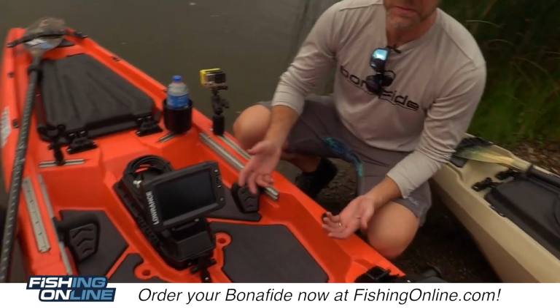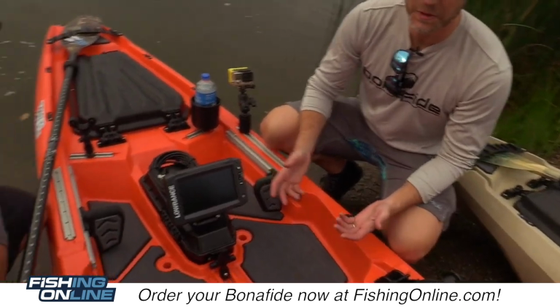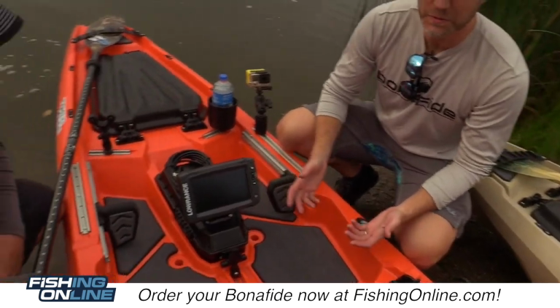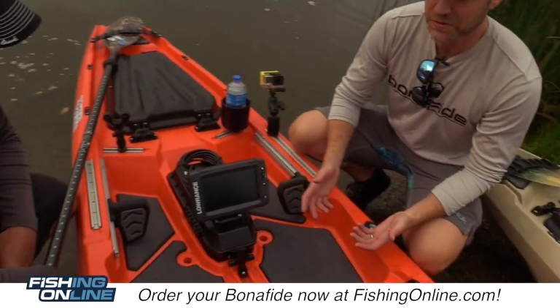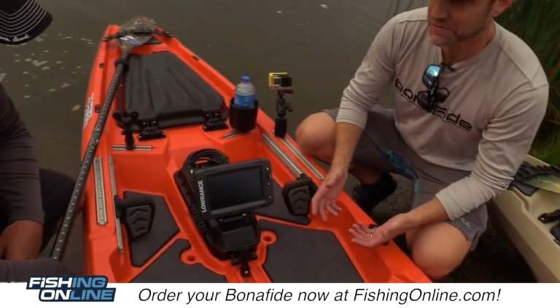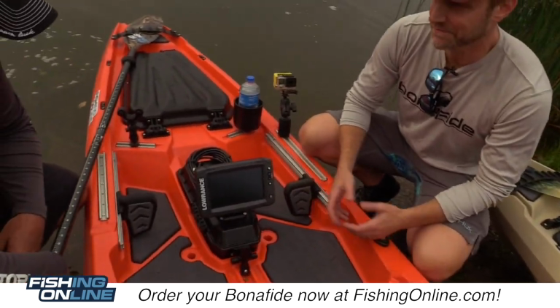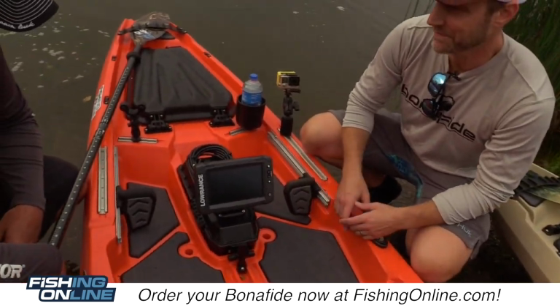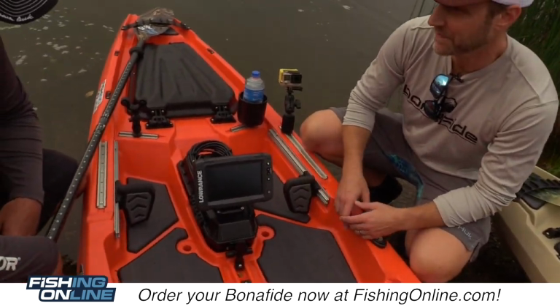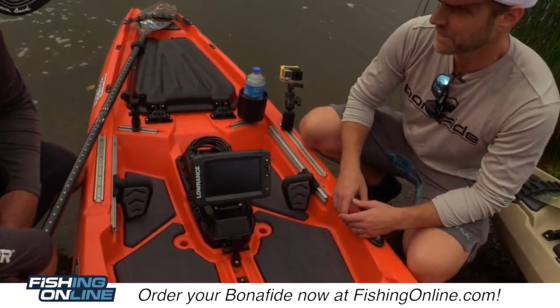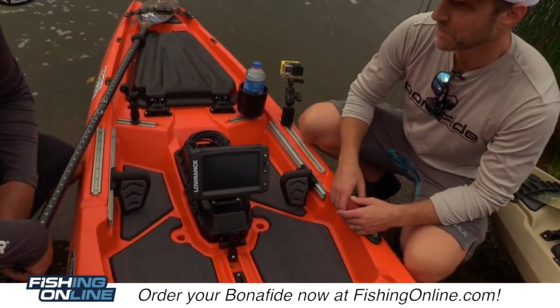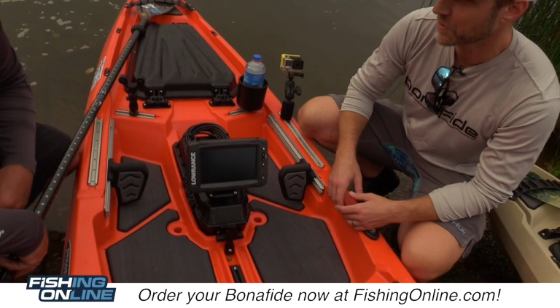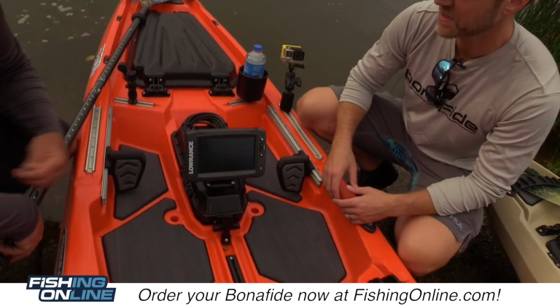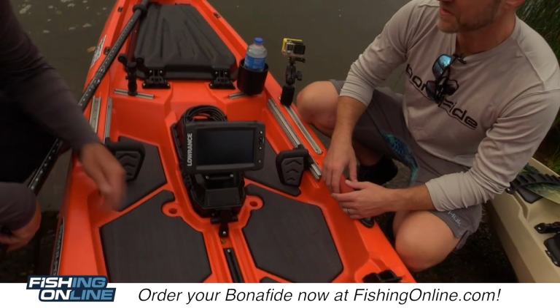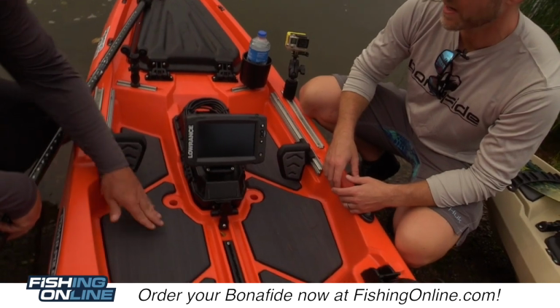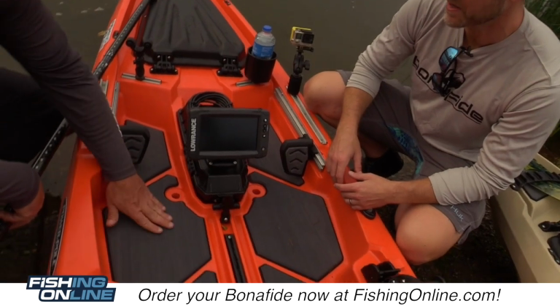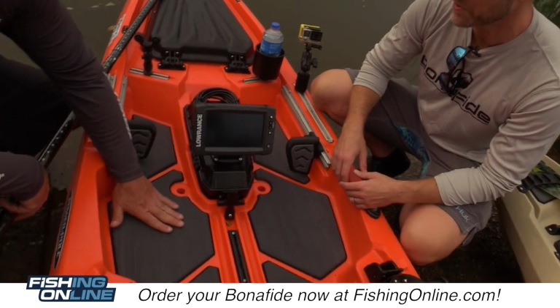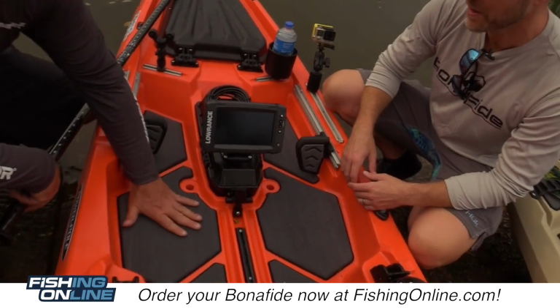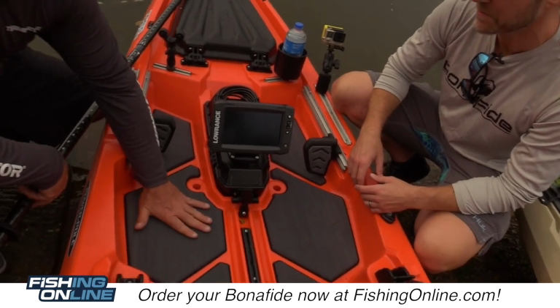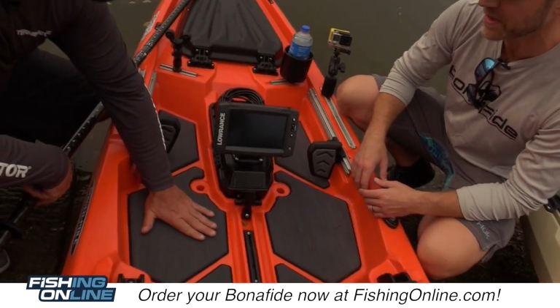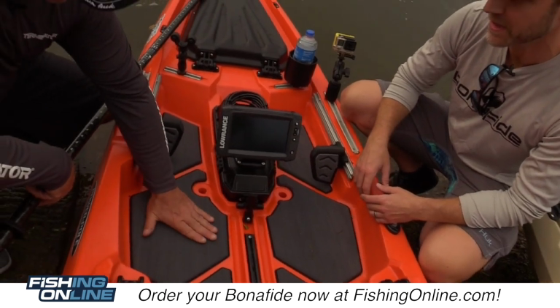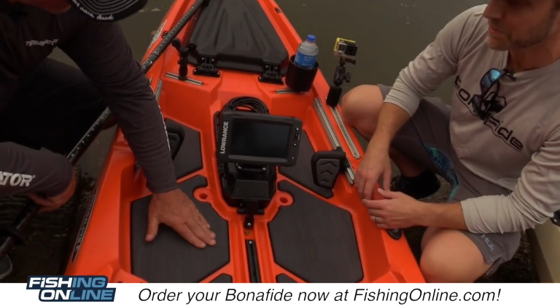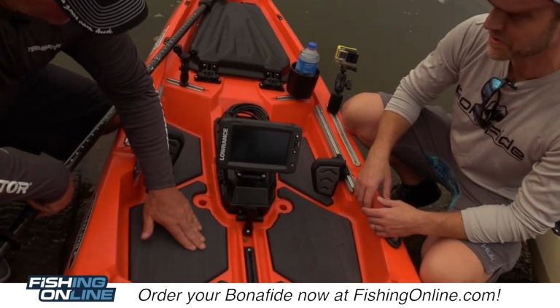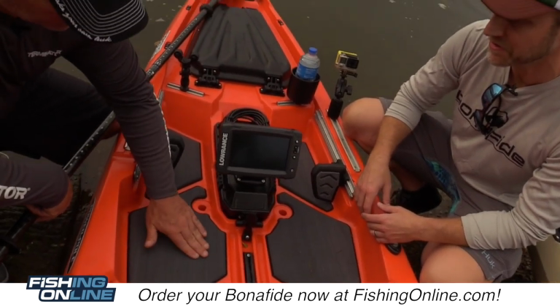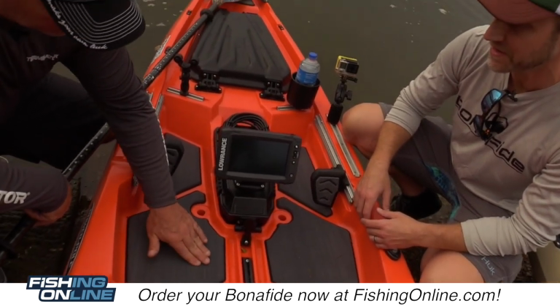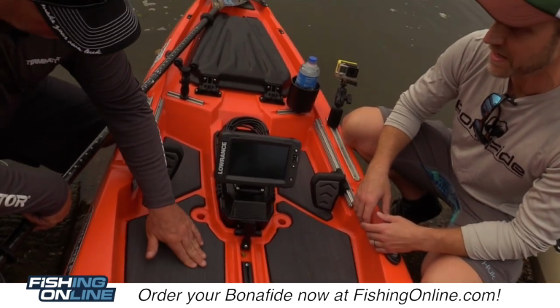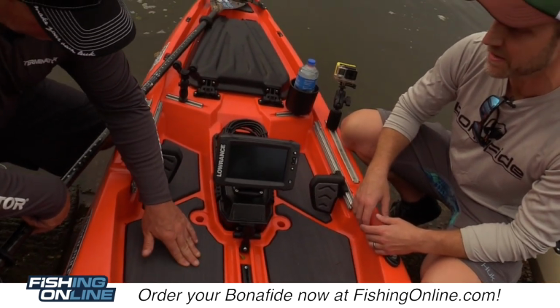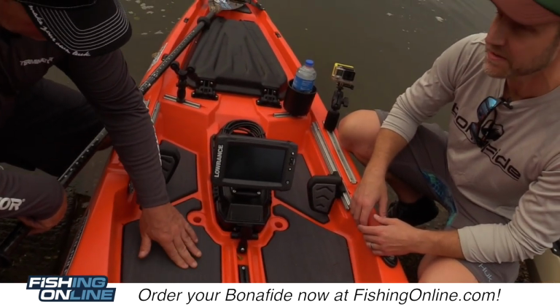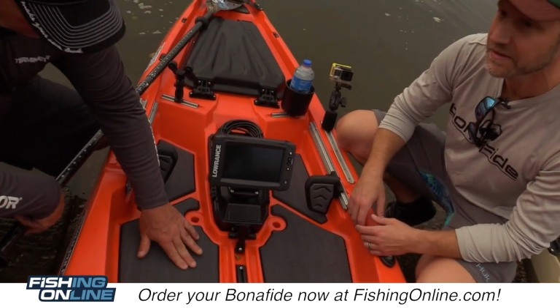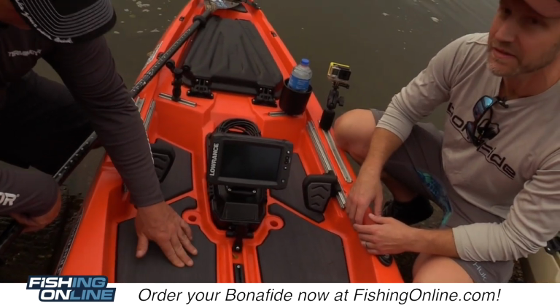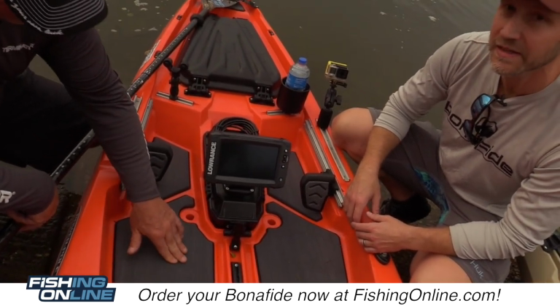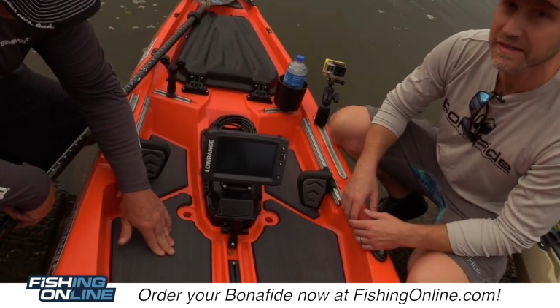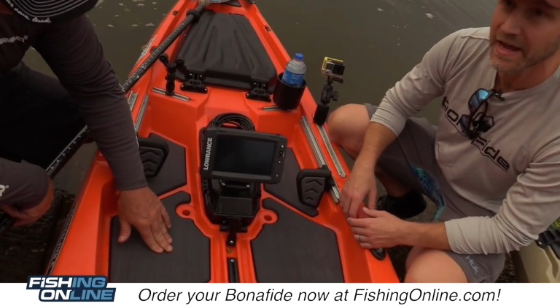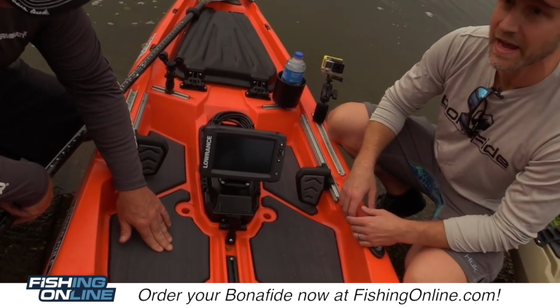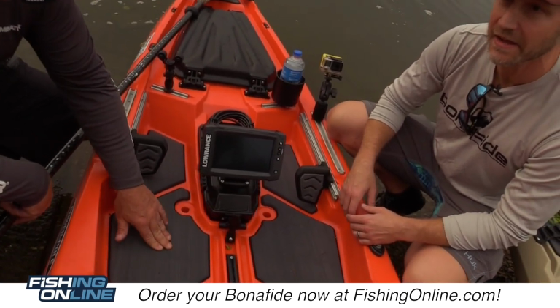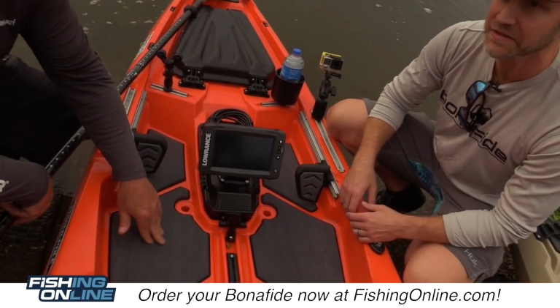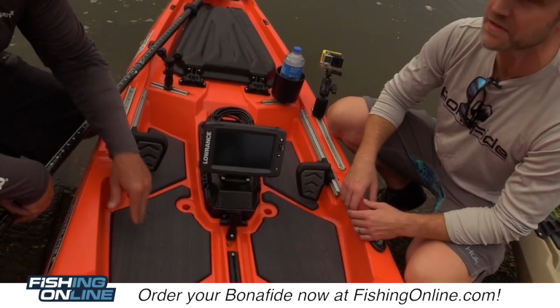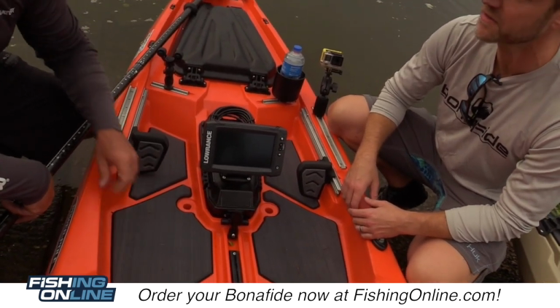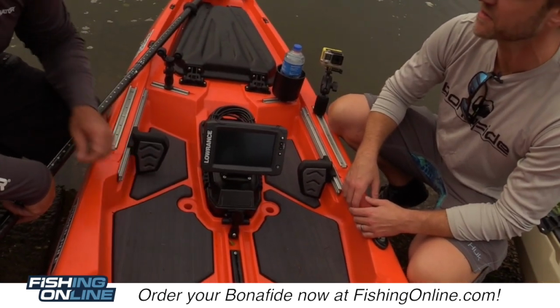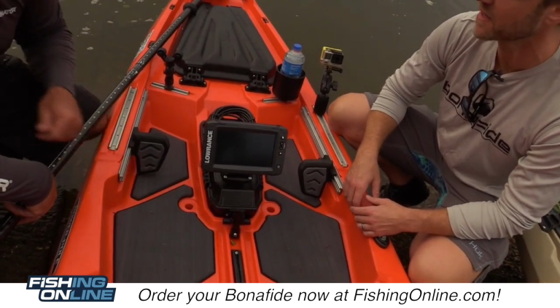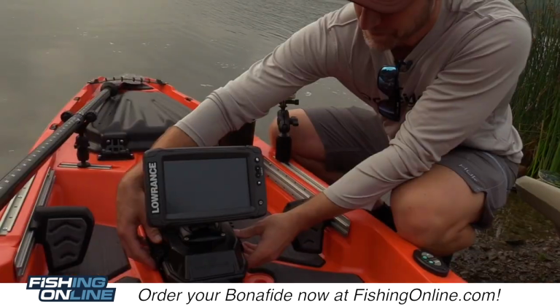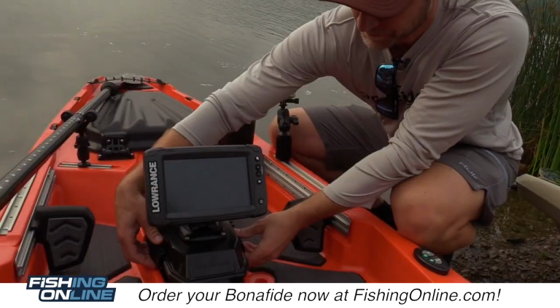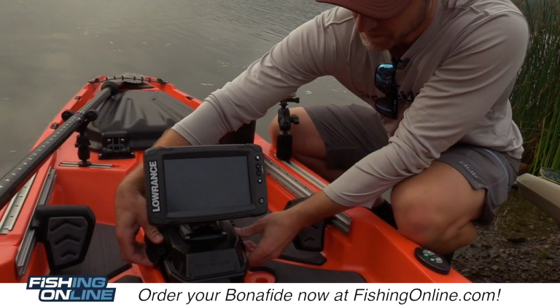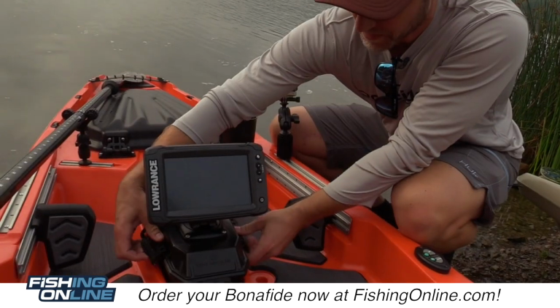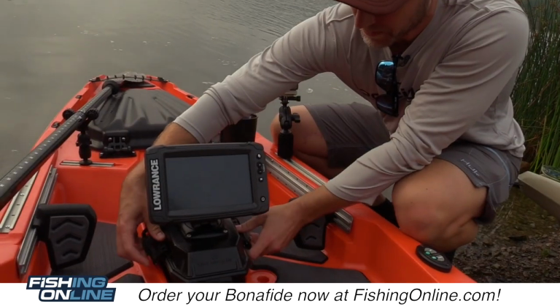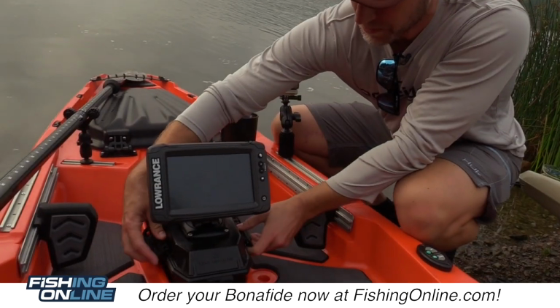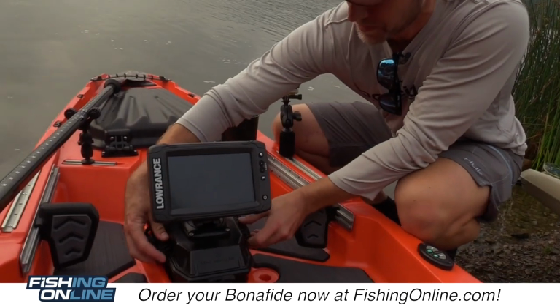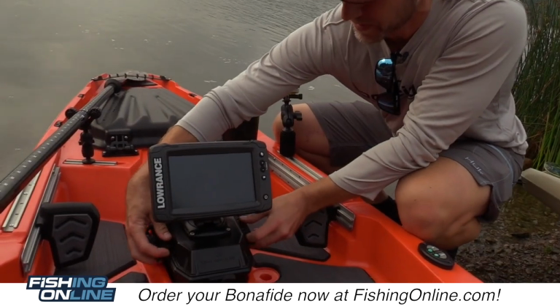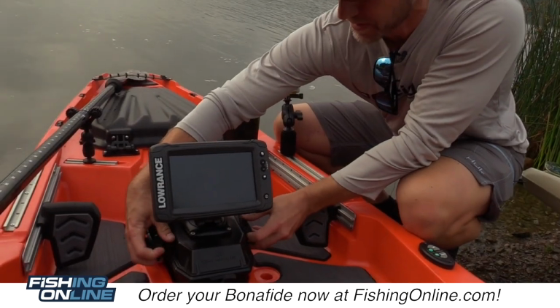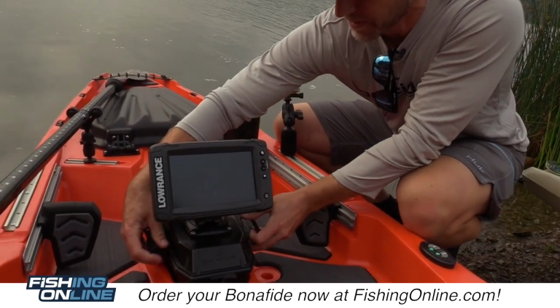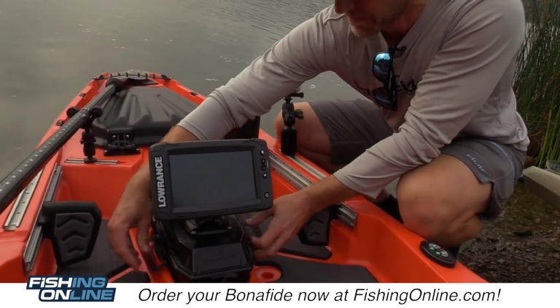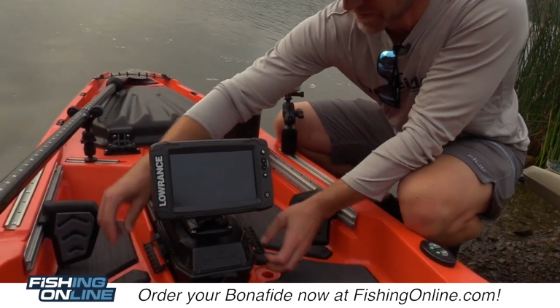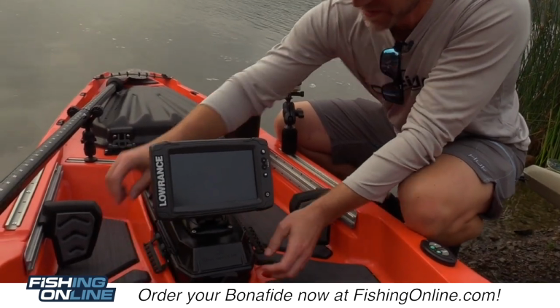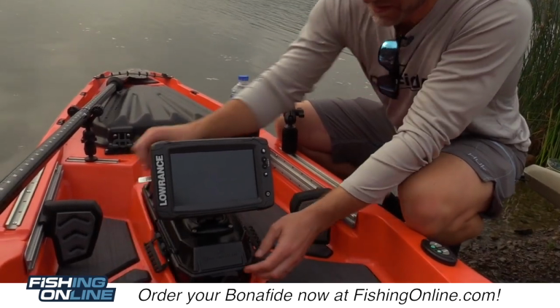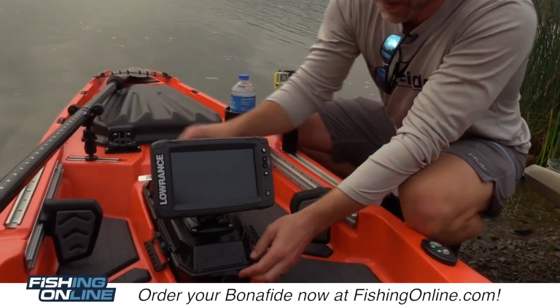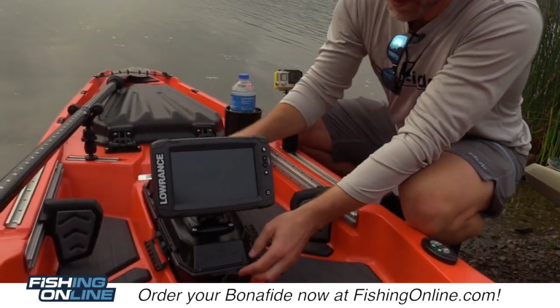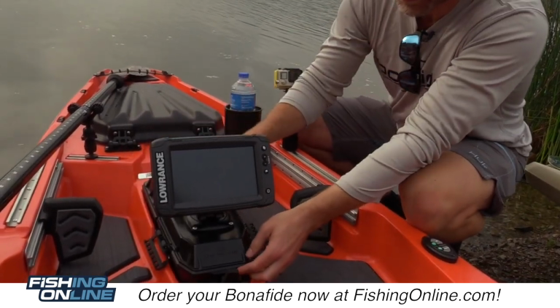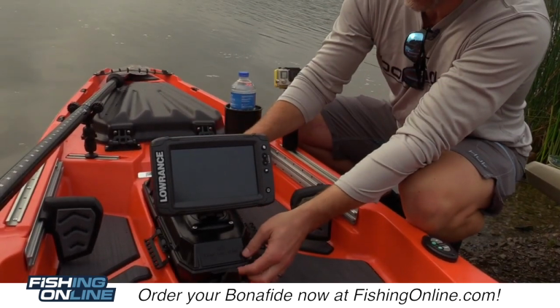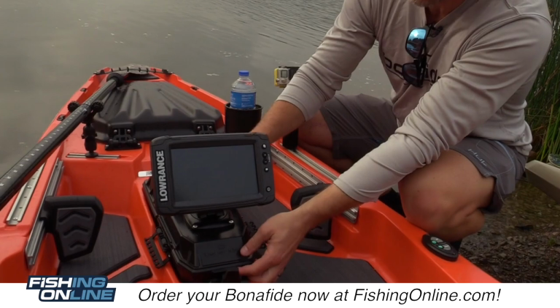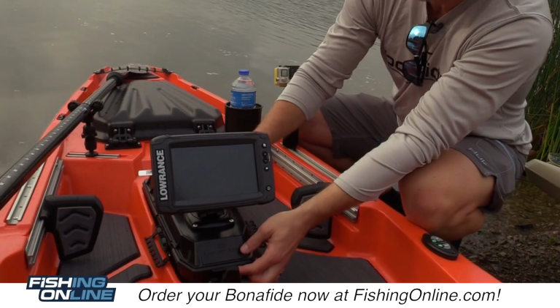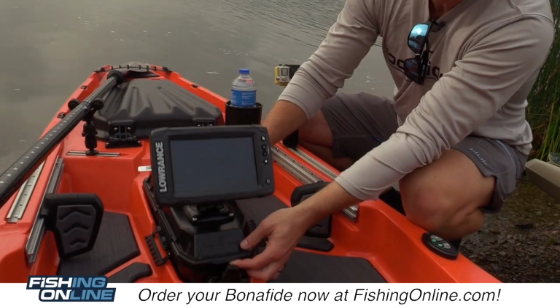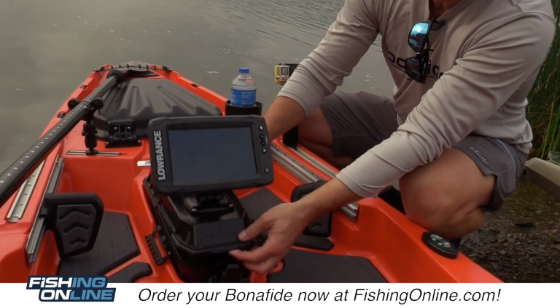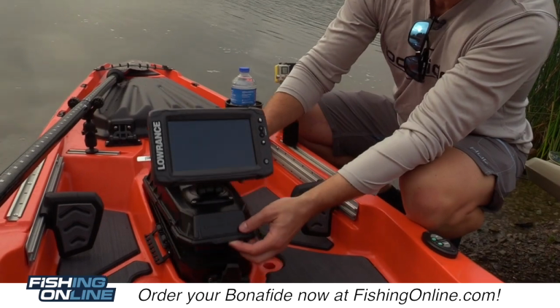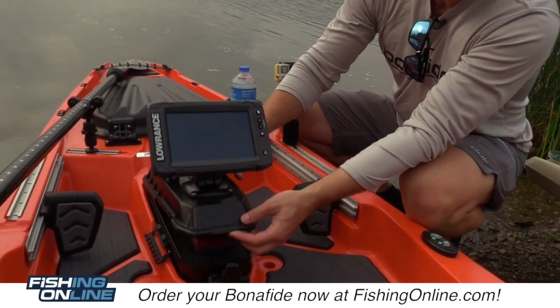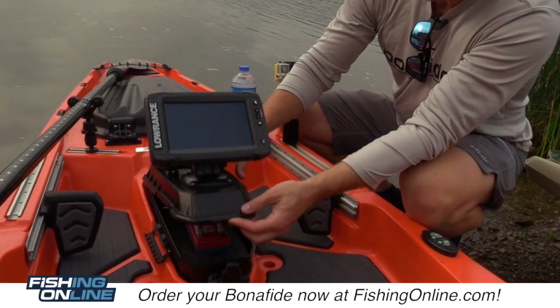This boat was really designed around being able to stand and cast, stand to fish, so it starts to feel a lot like a bigger boat.